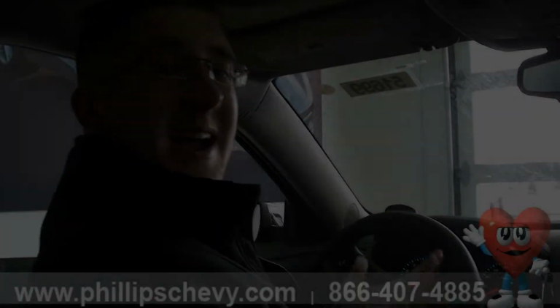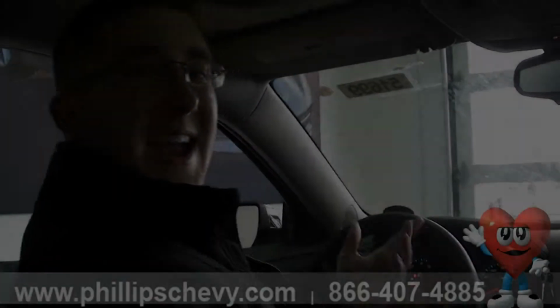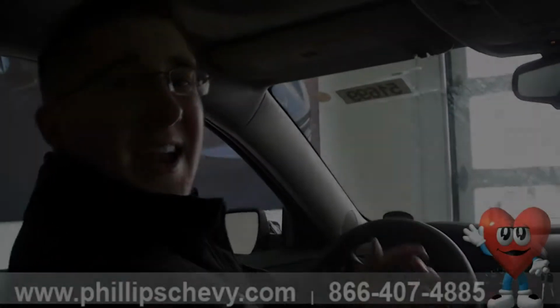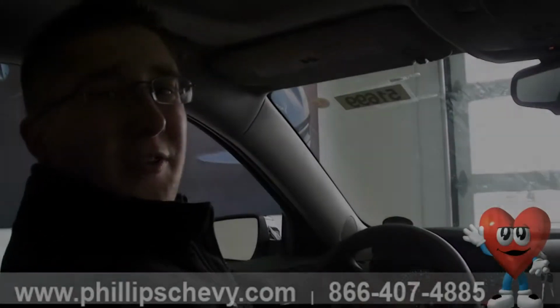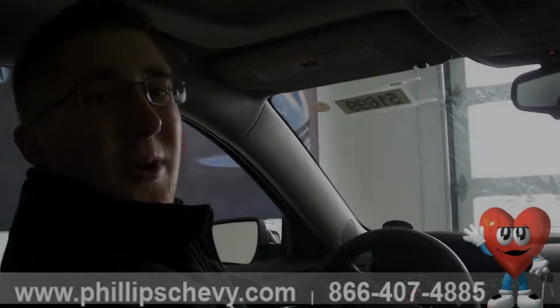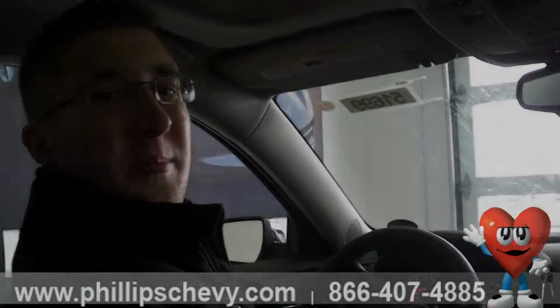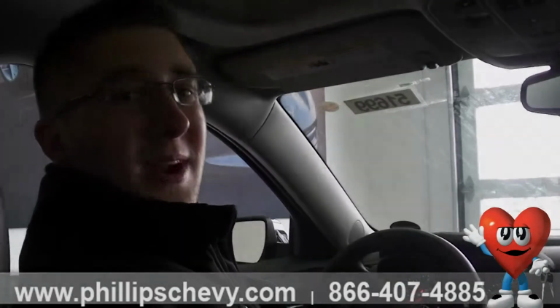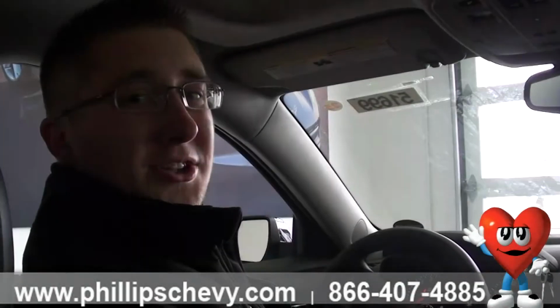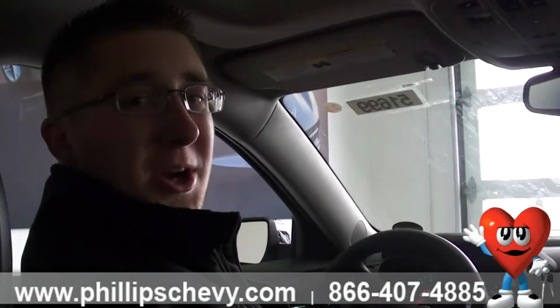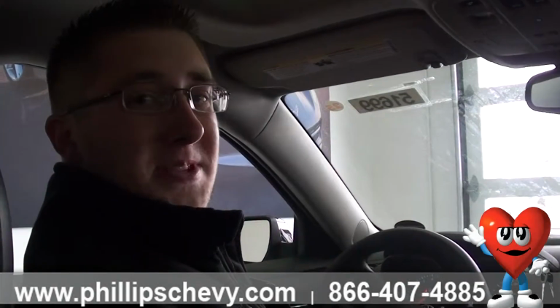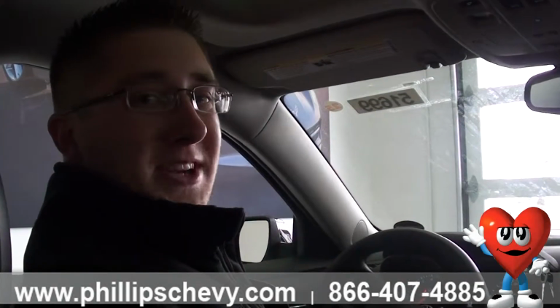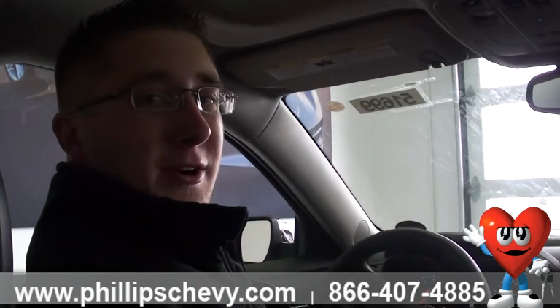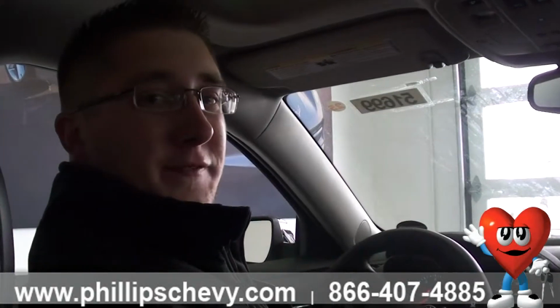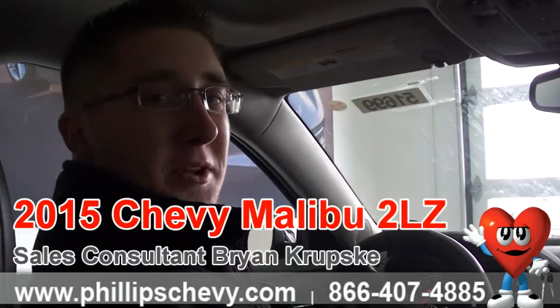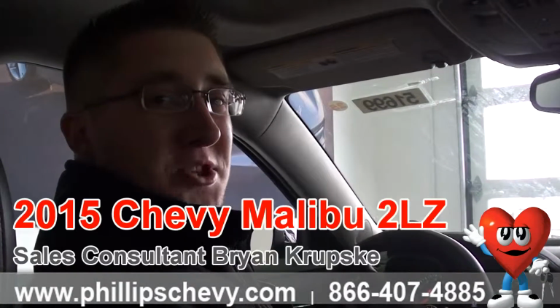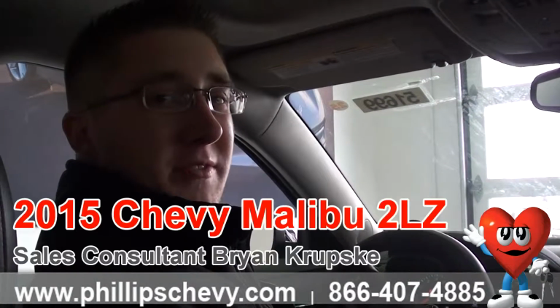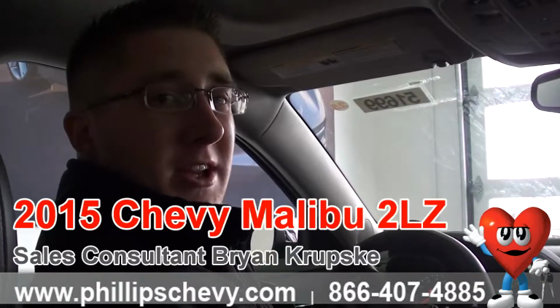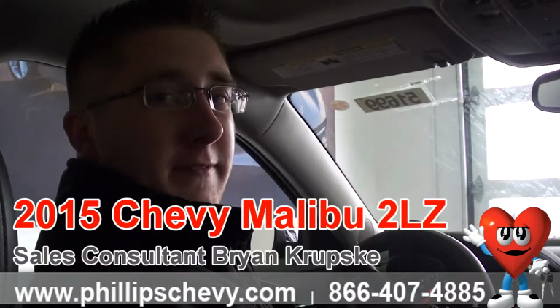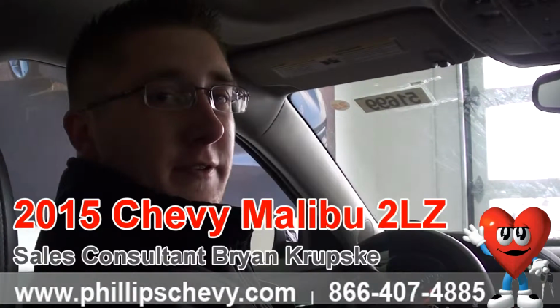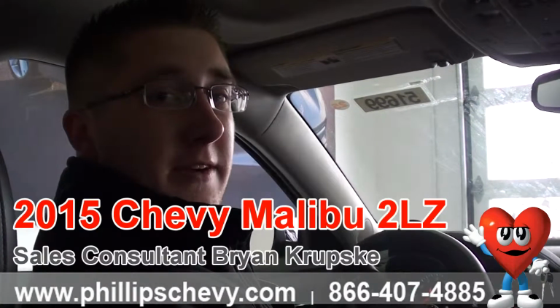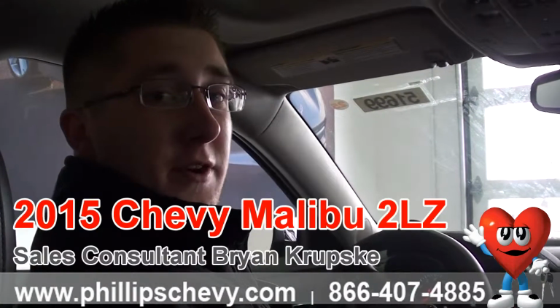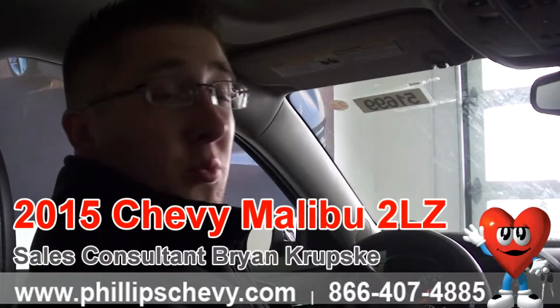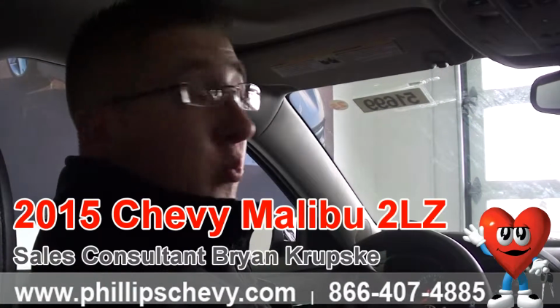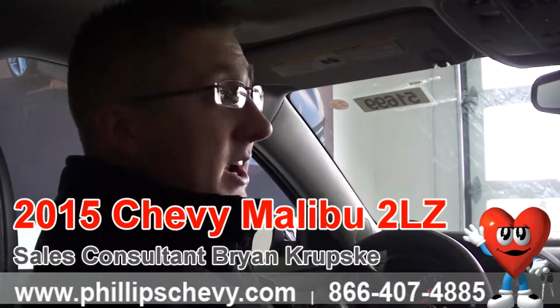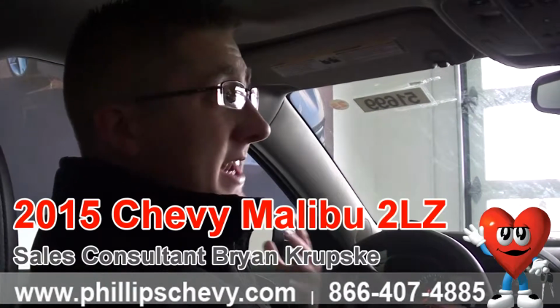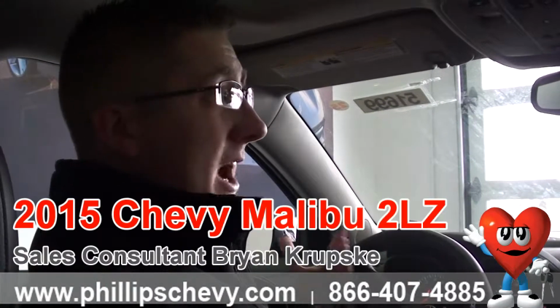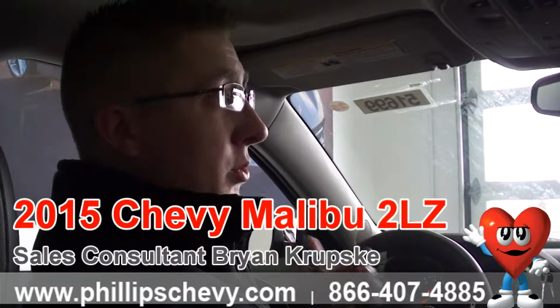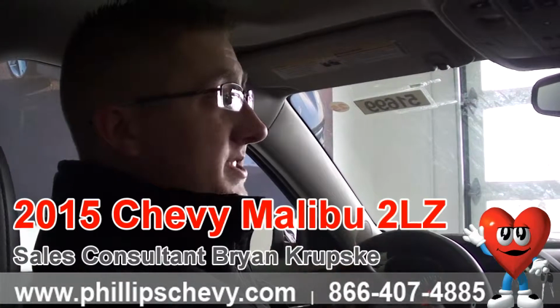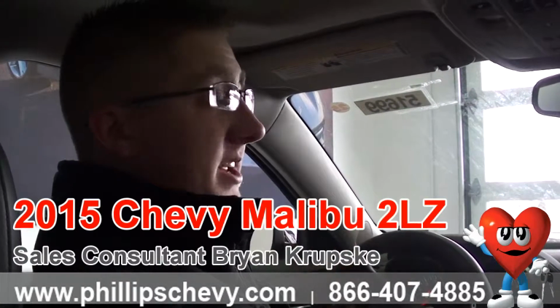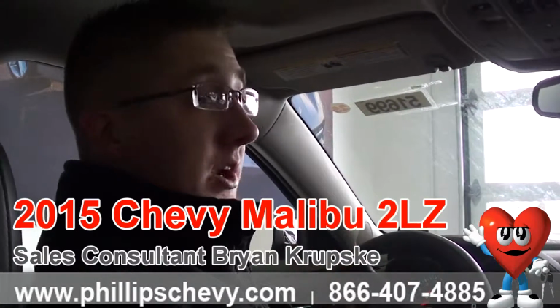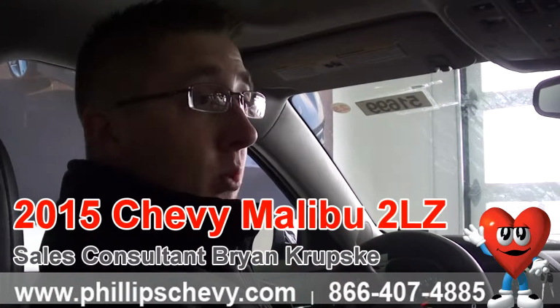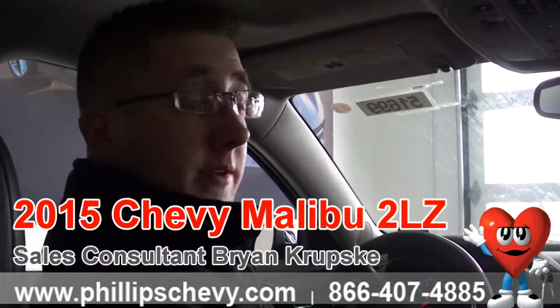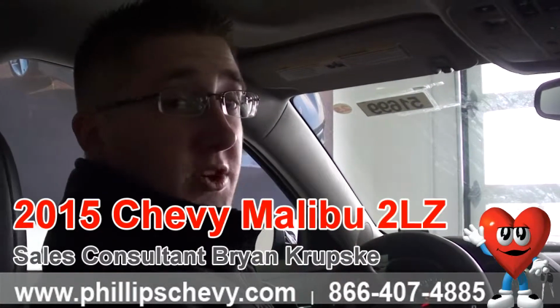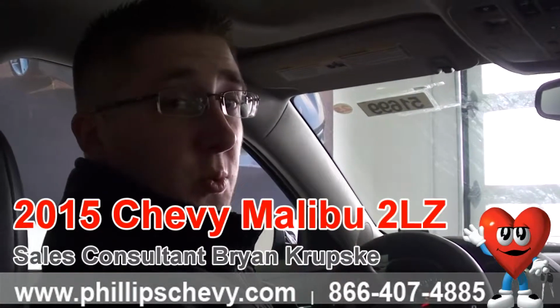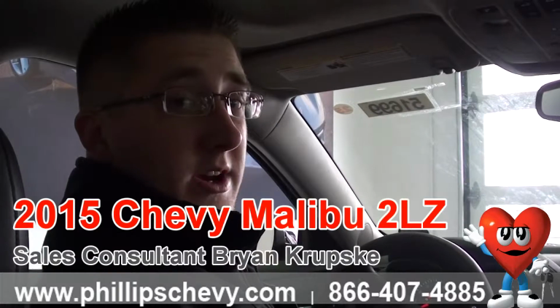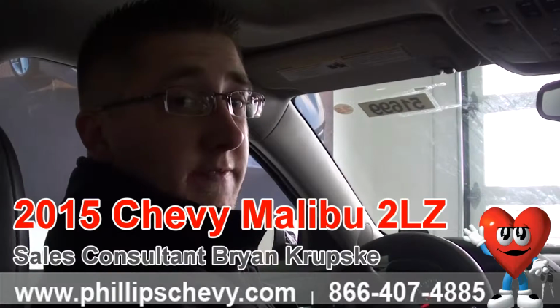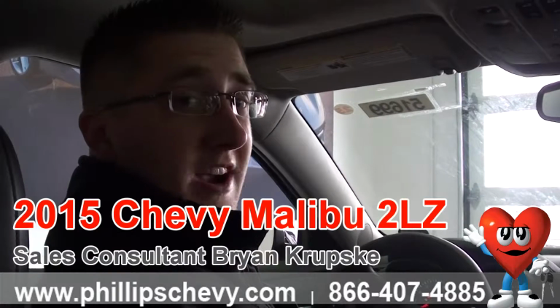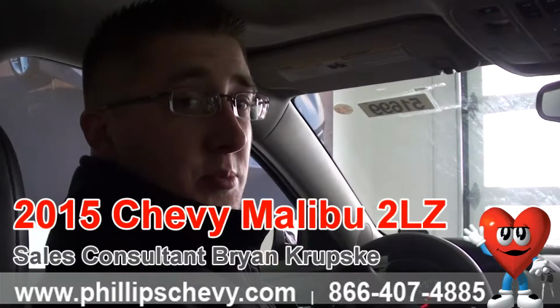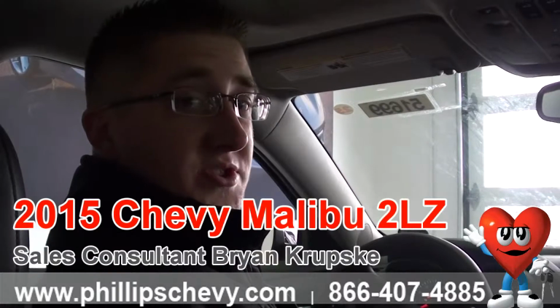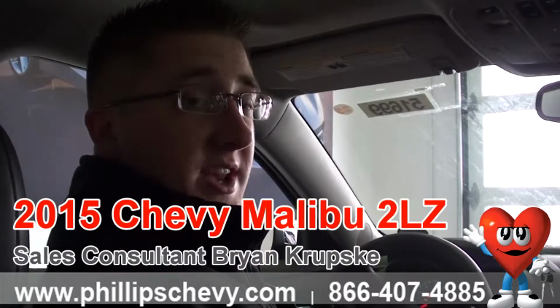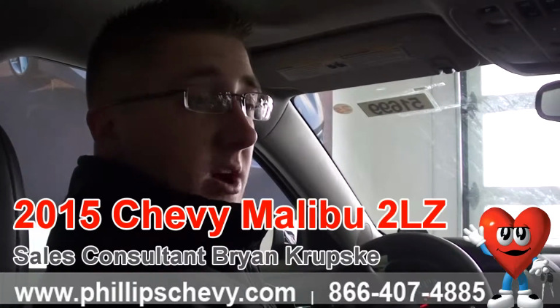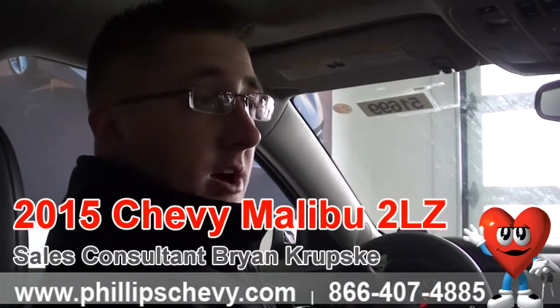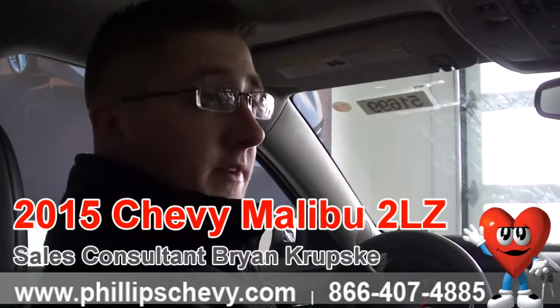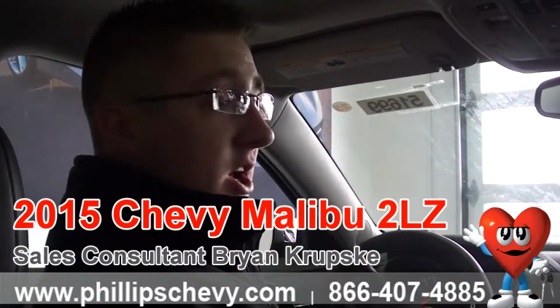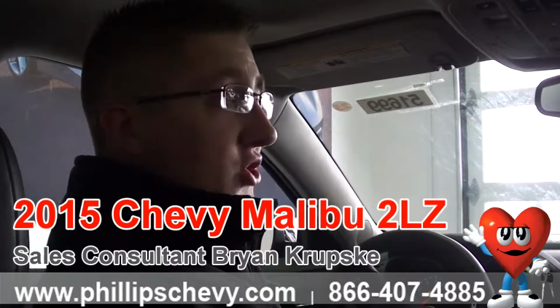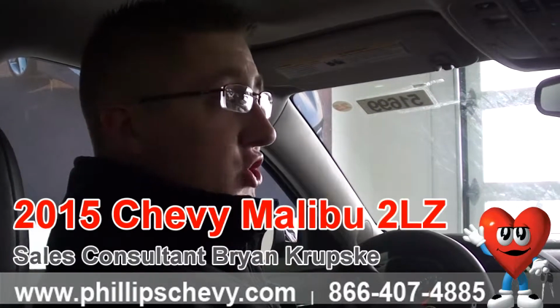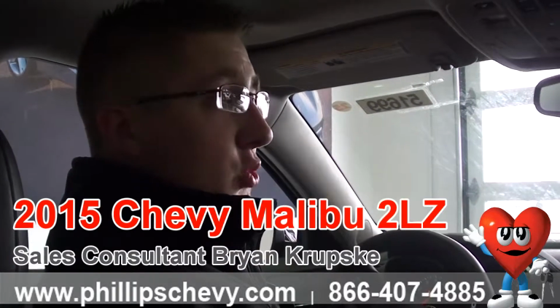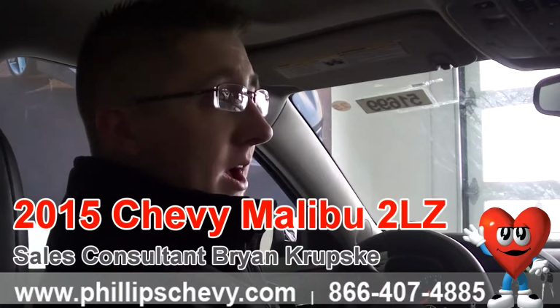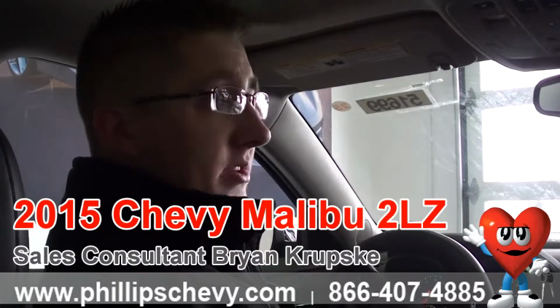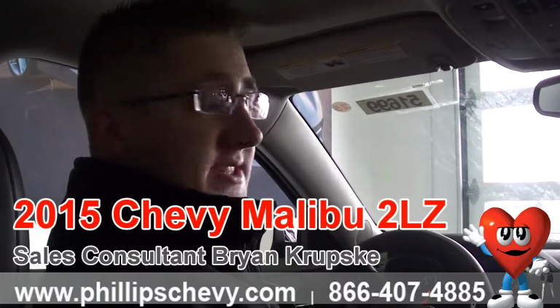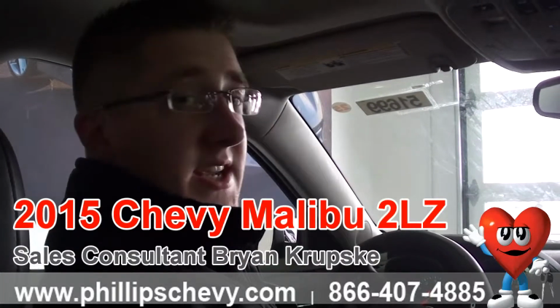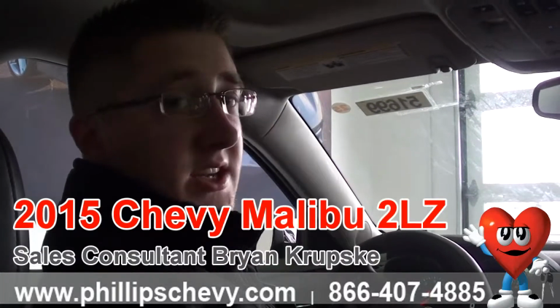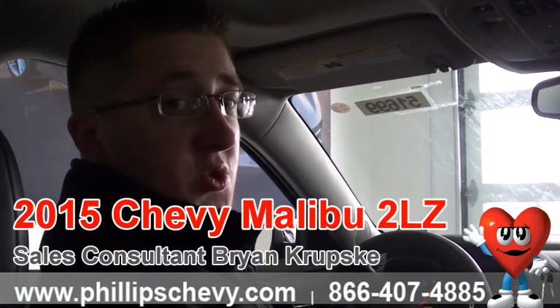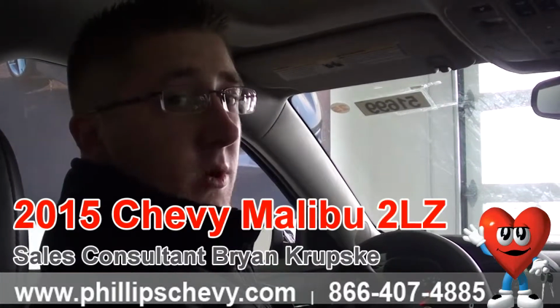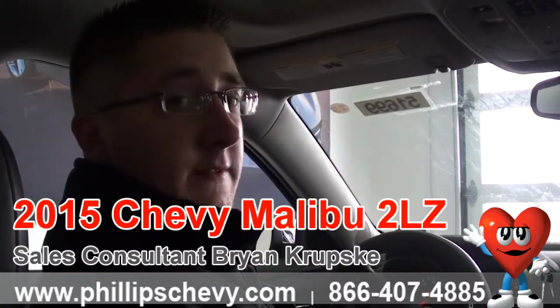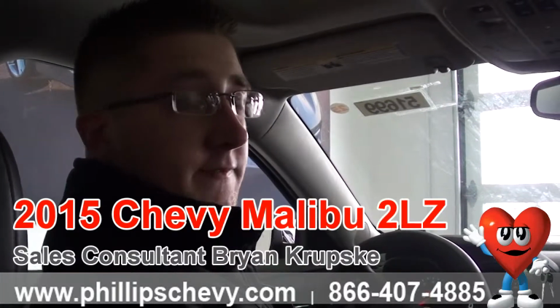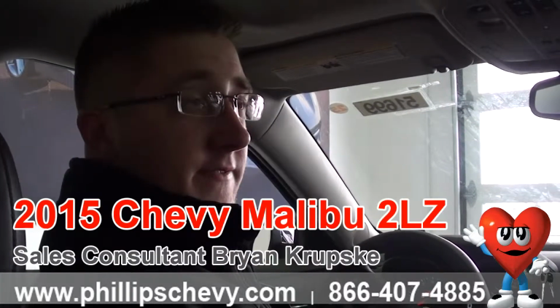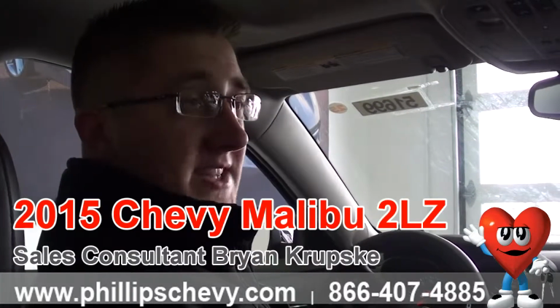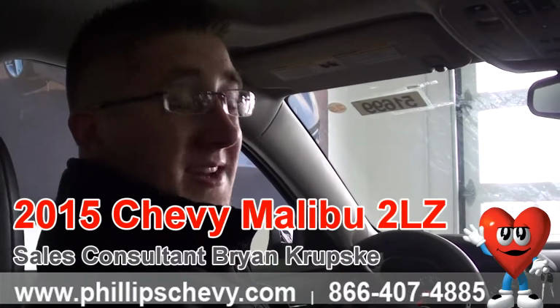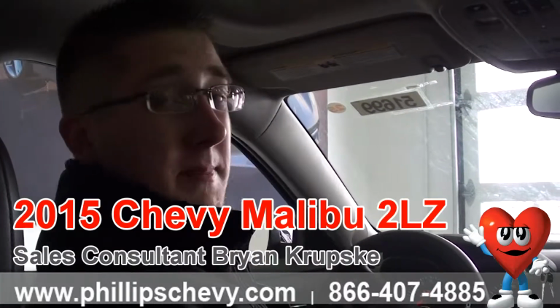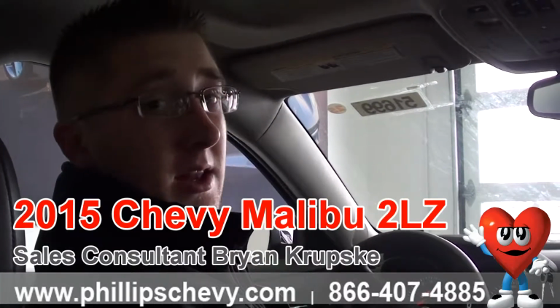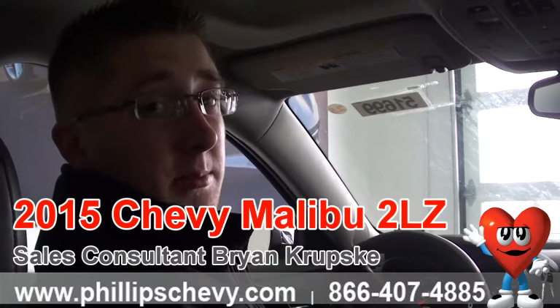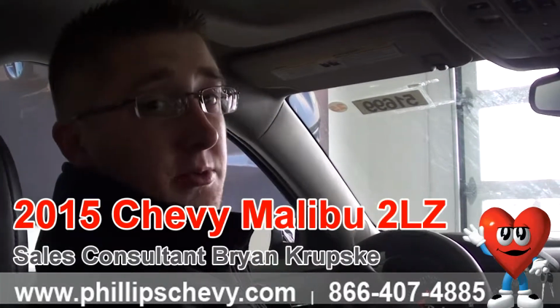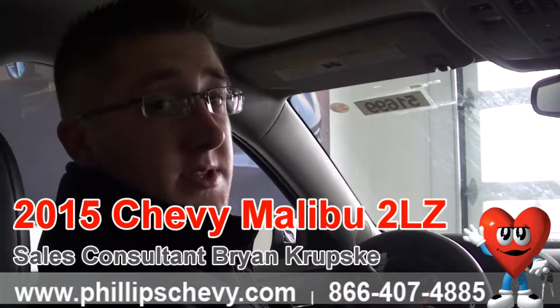Hey everyone, Brian Krupske here at Phillips Chevrolet in Frankfort. Right now we're sitting in one of our 25% off 2LZ 2015 Malibus.